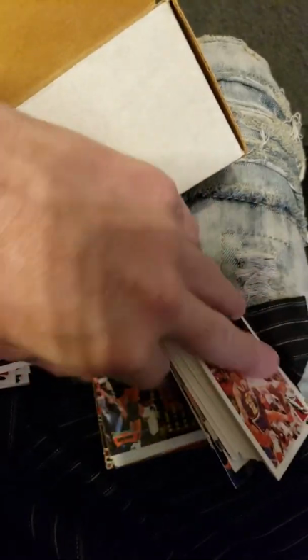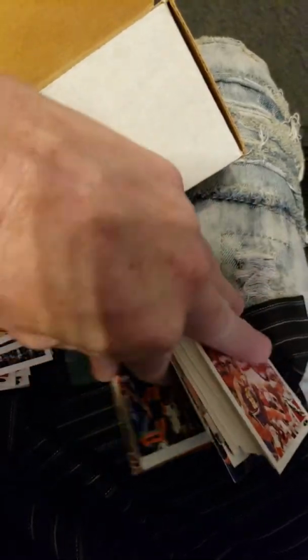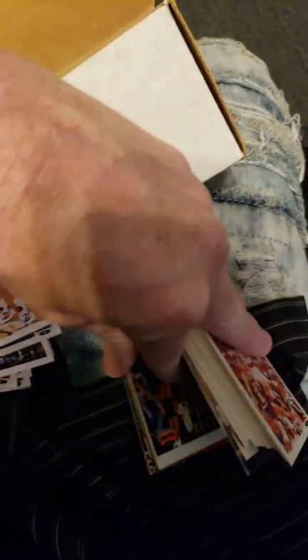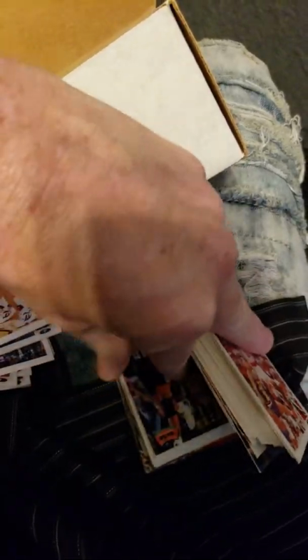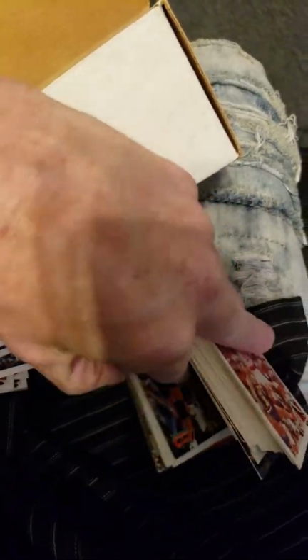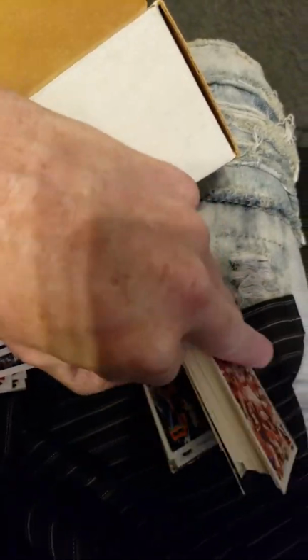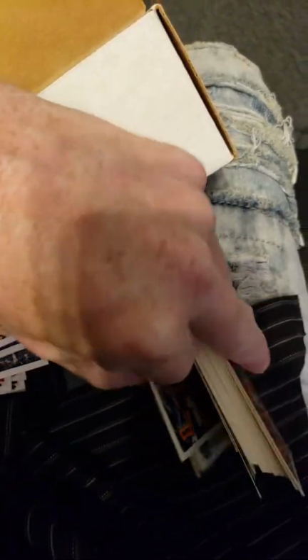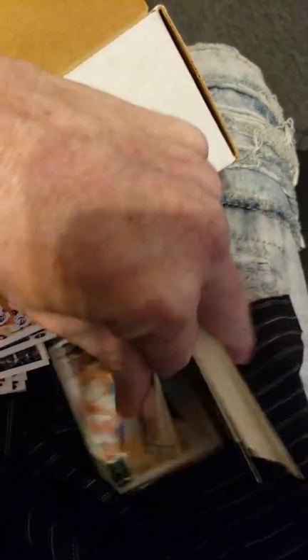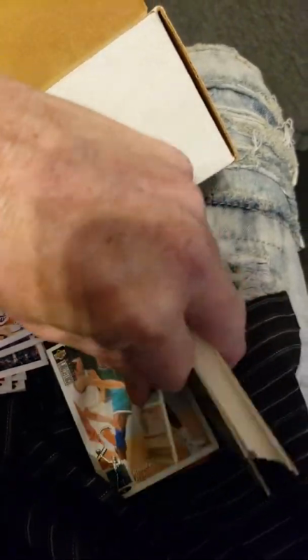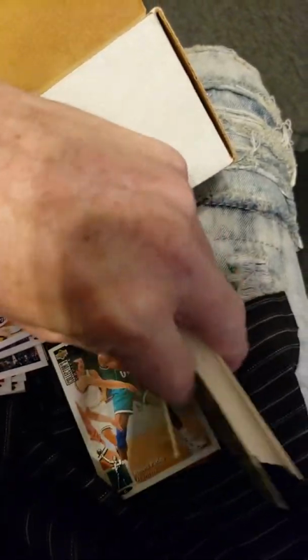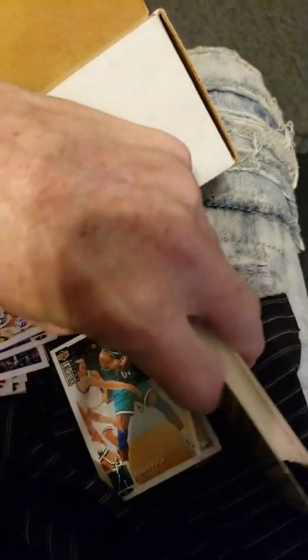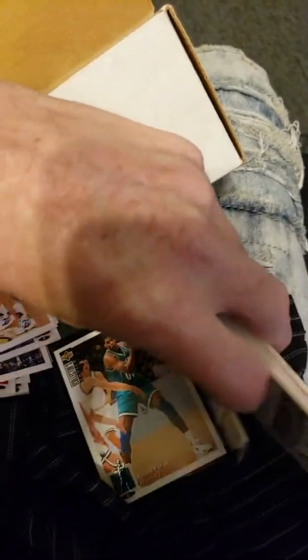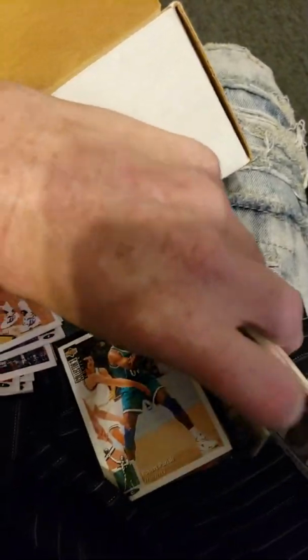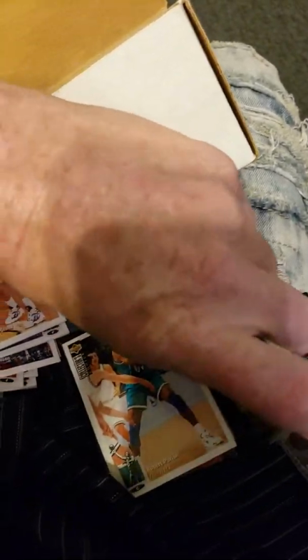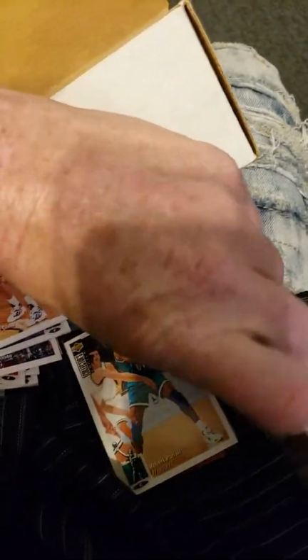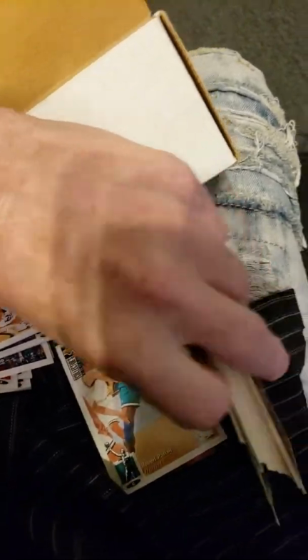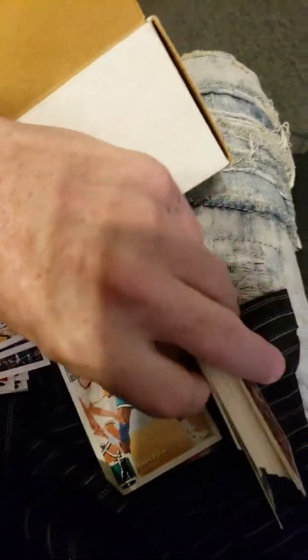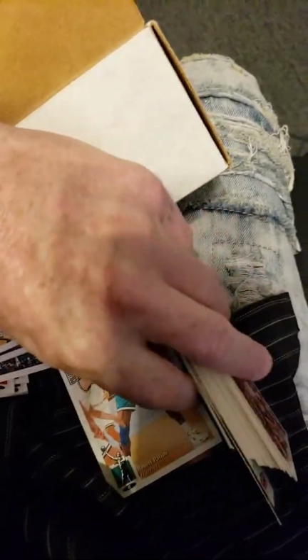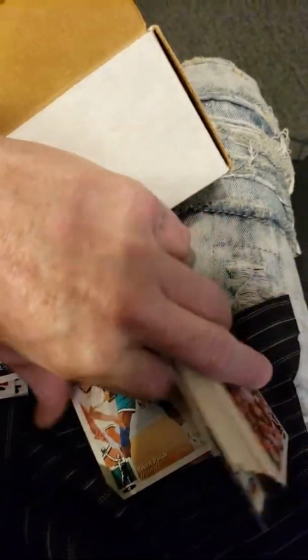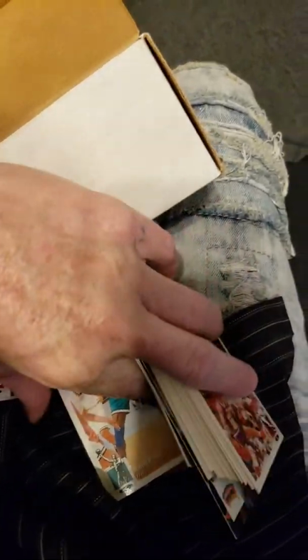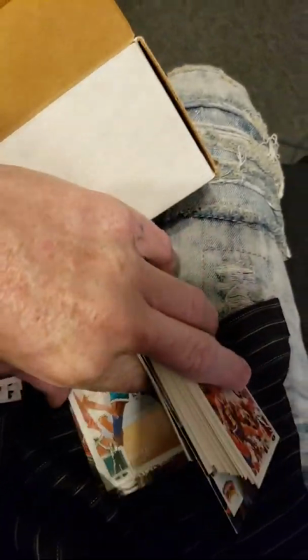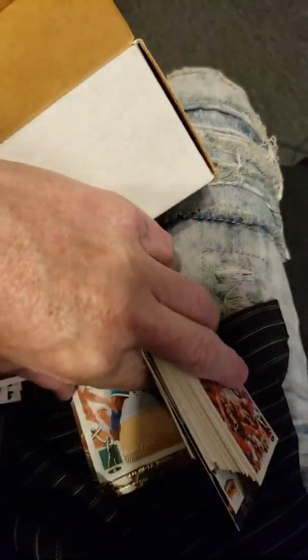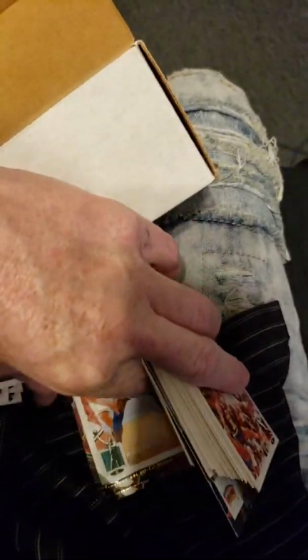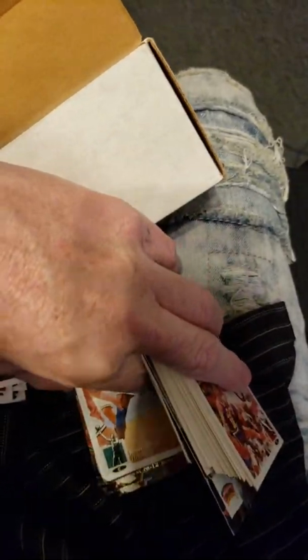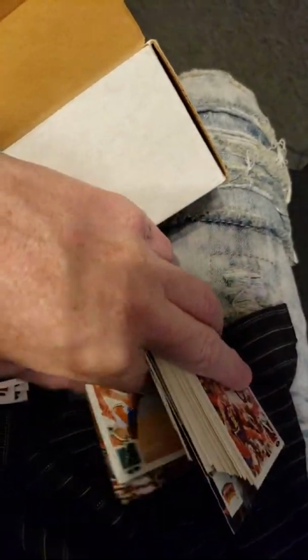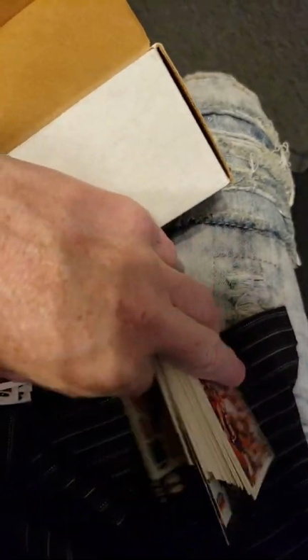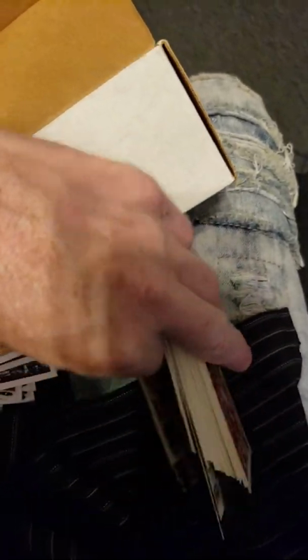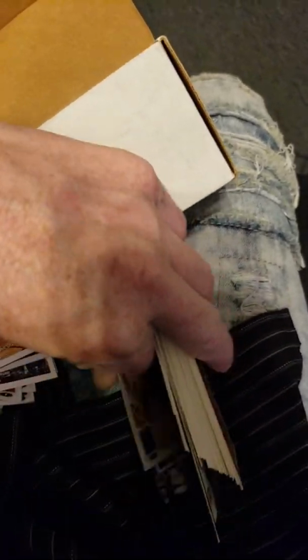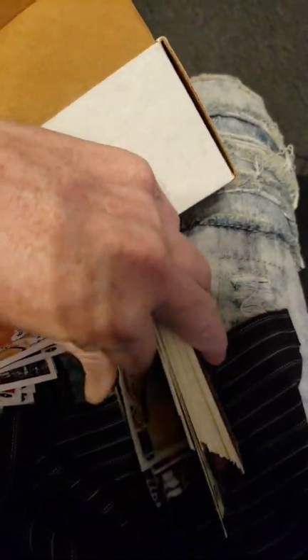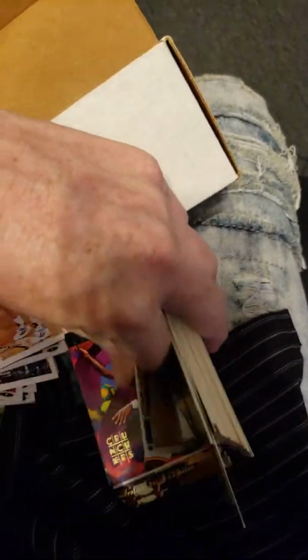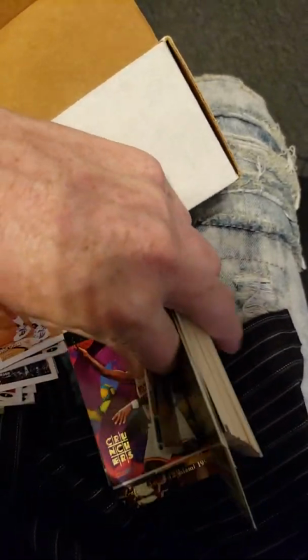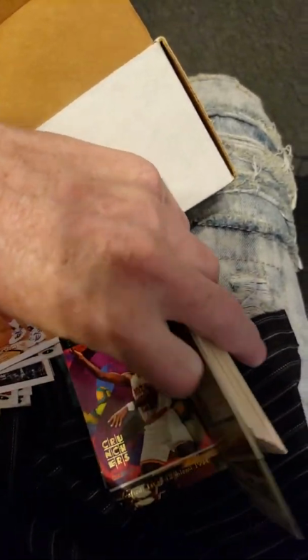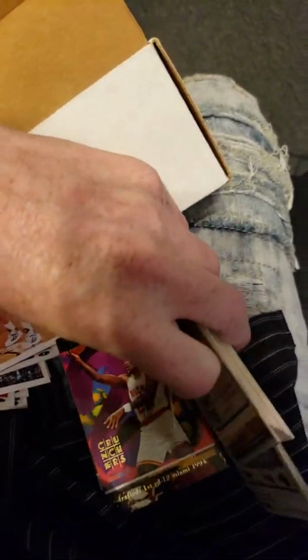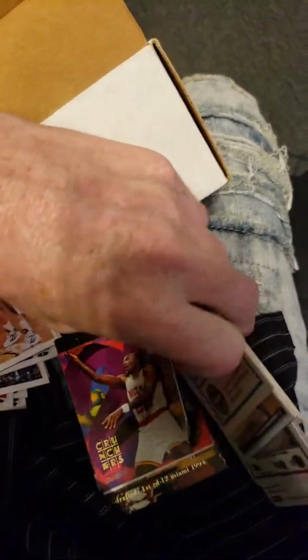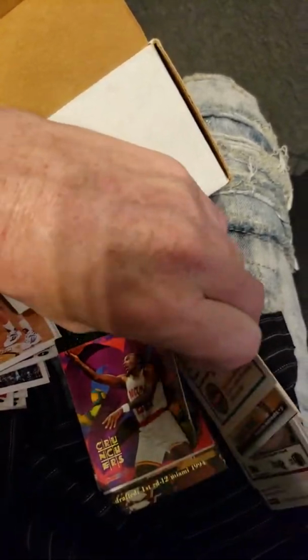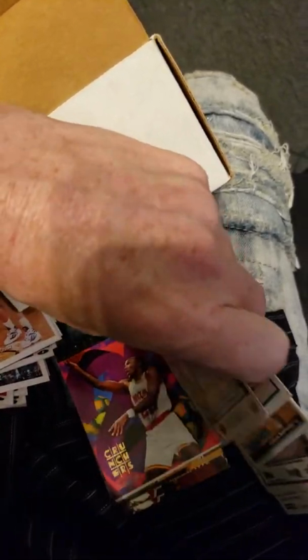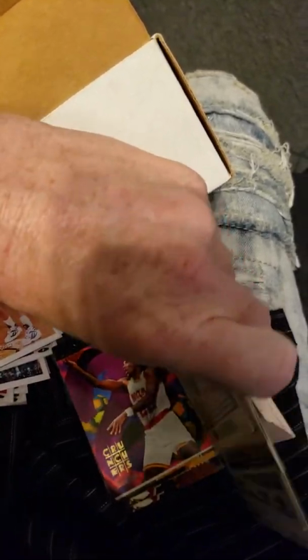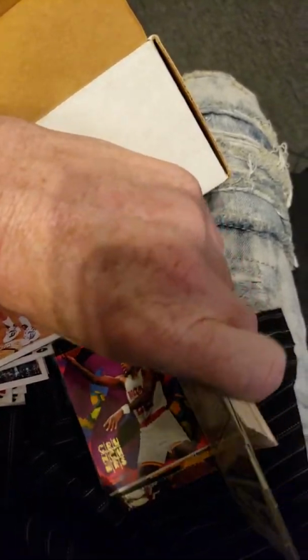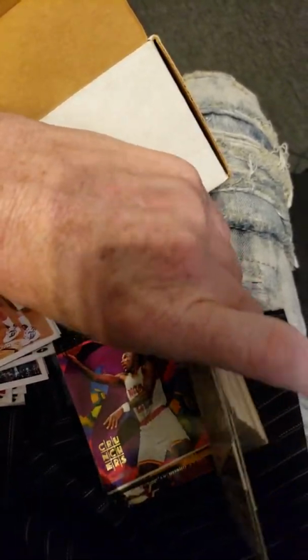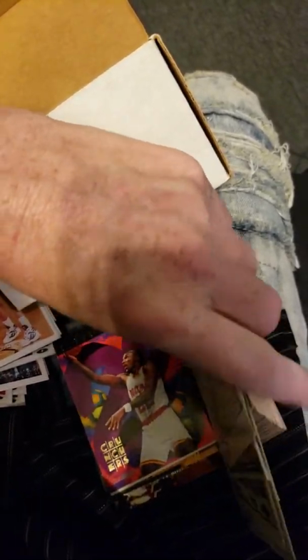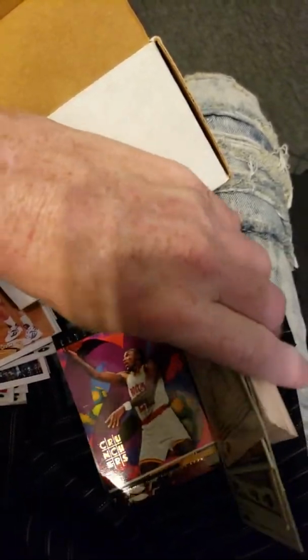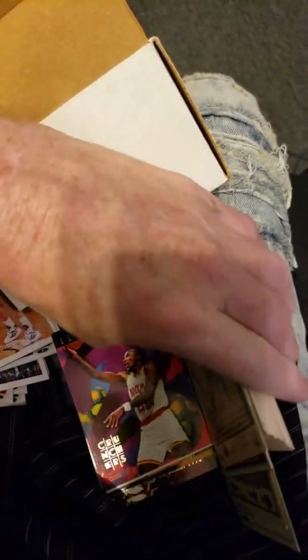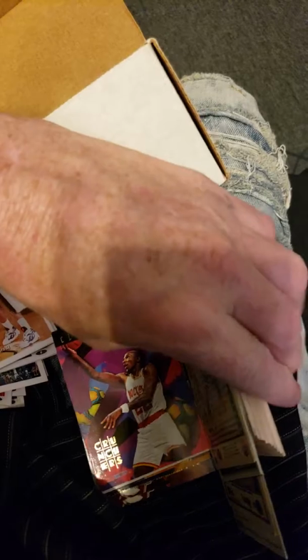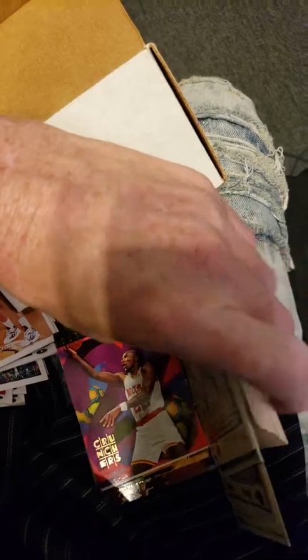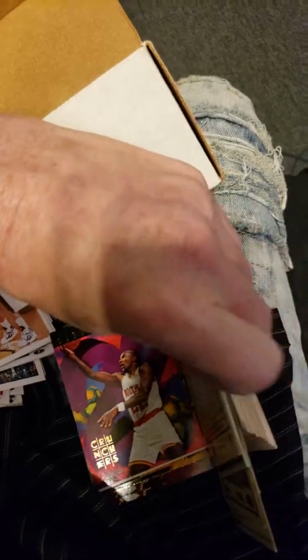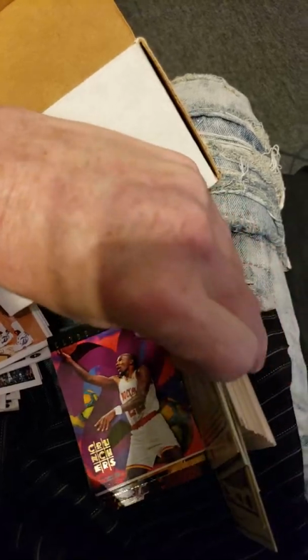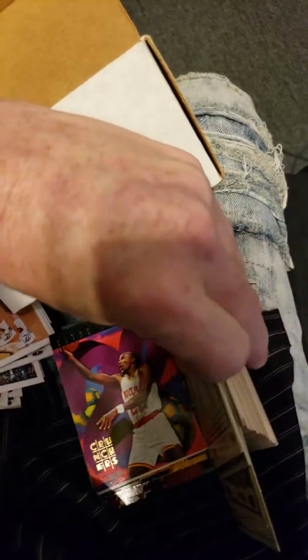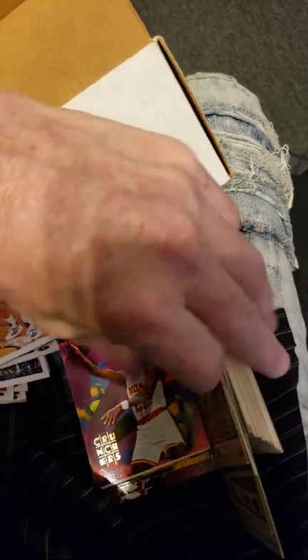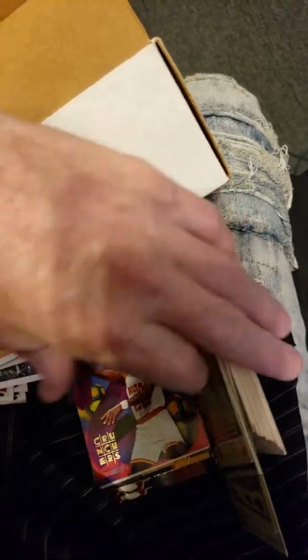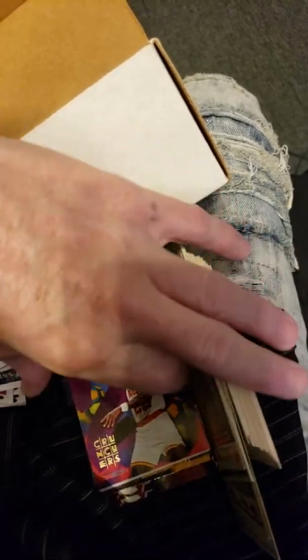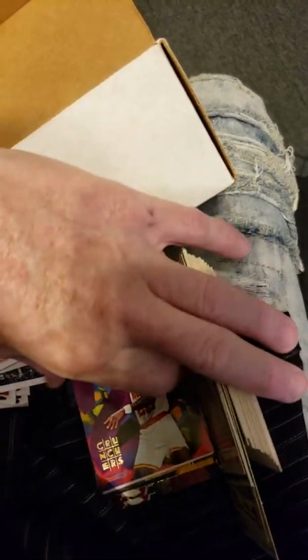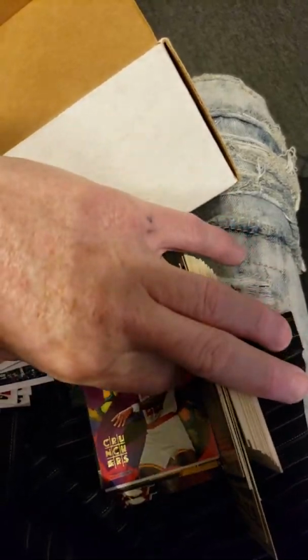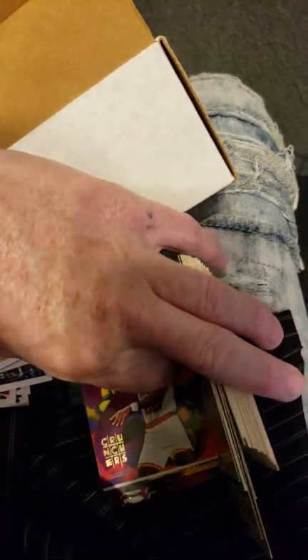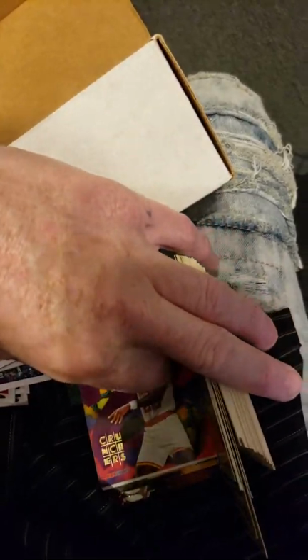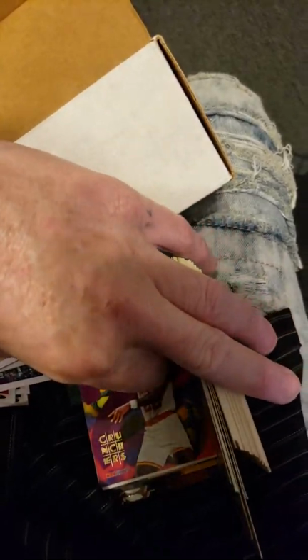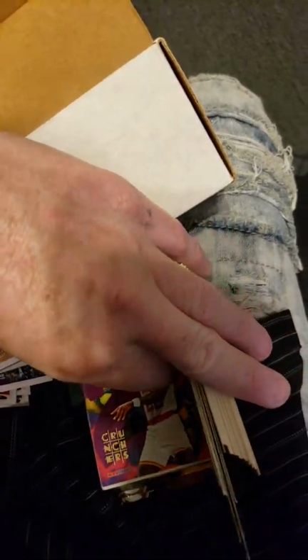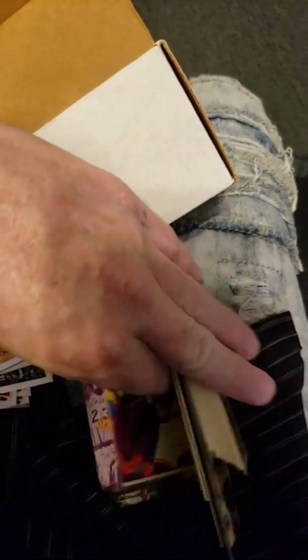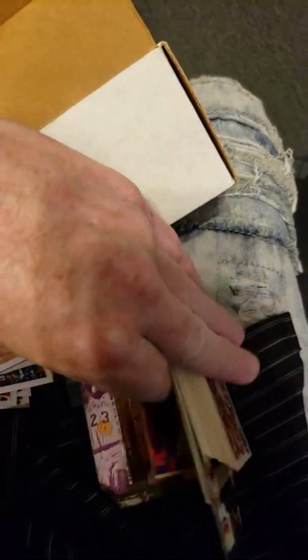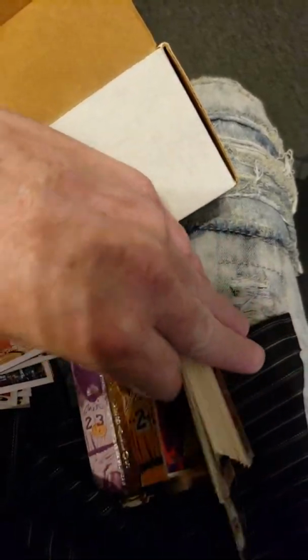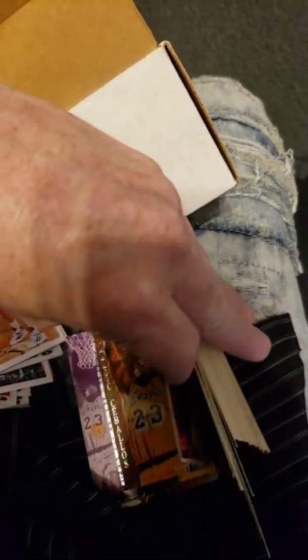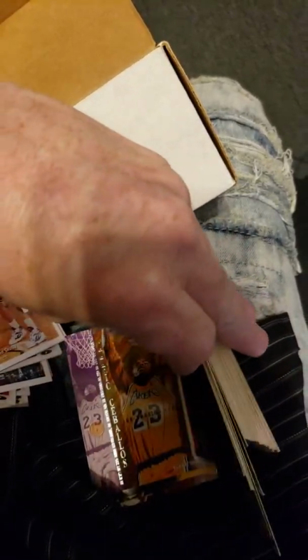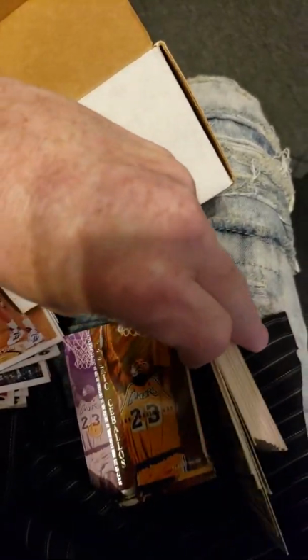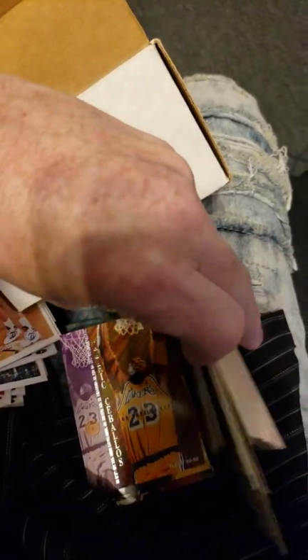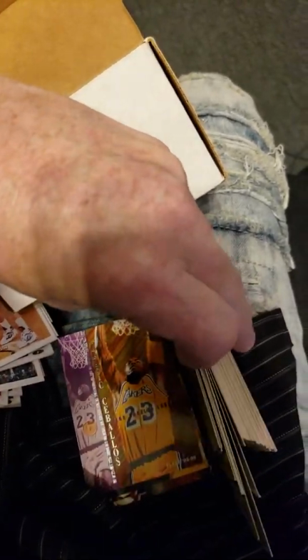I'm trying to think now — do I even want to sell these things? I haven't even gone through these in so long.